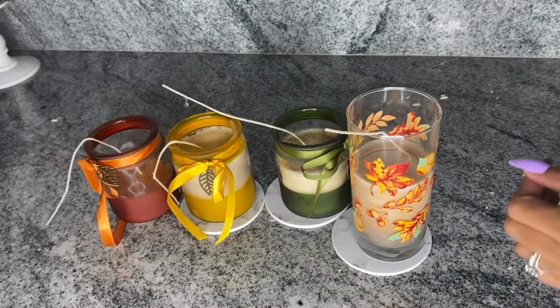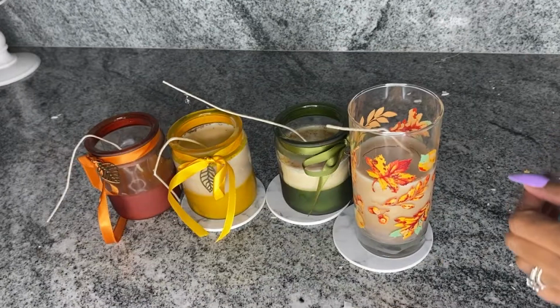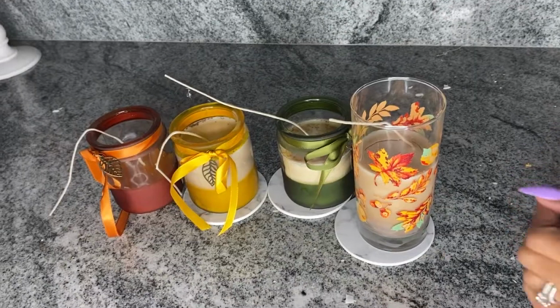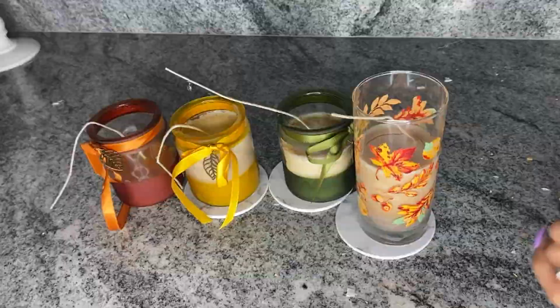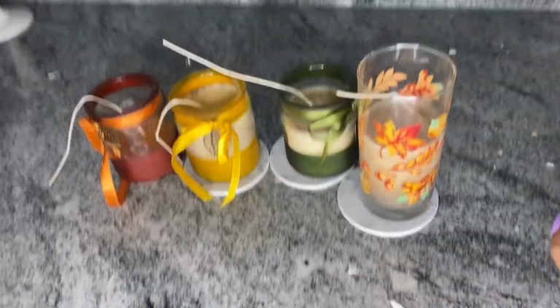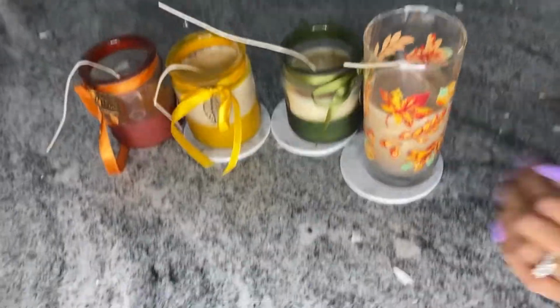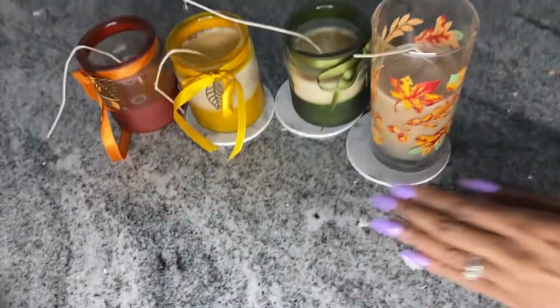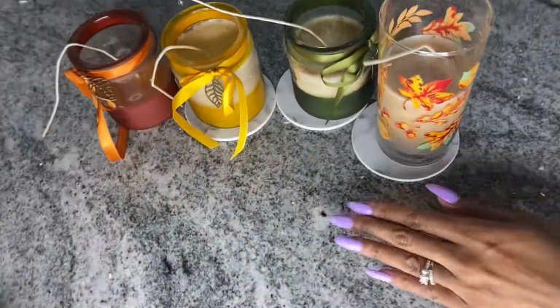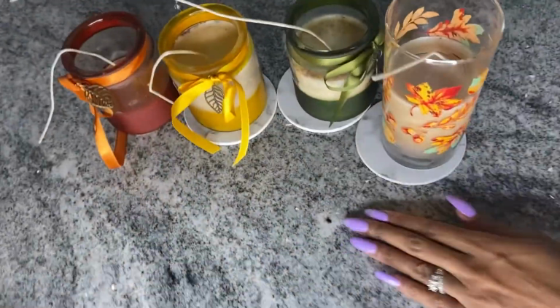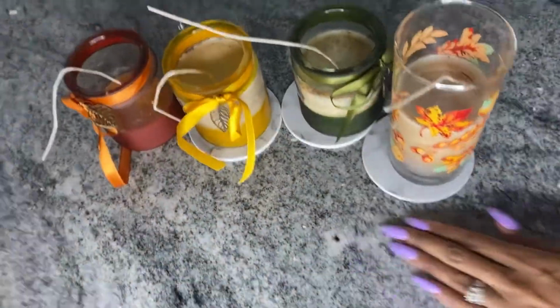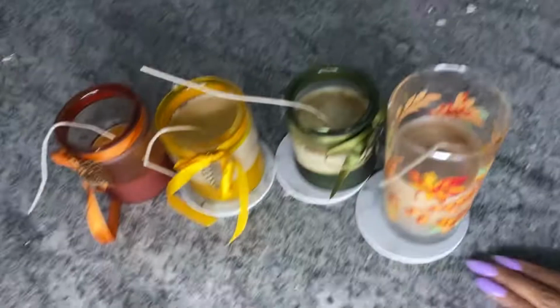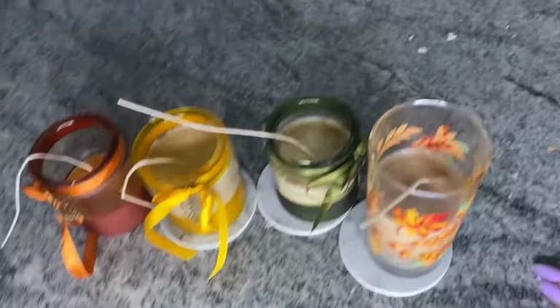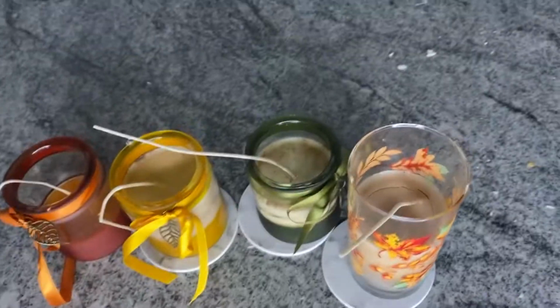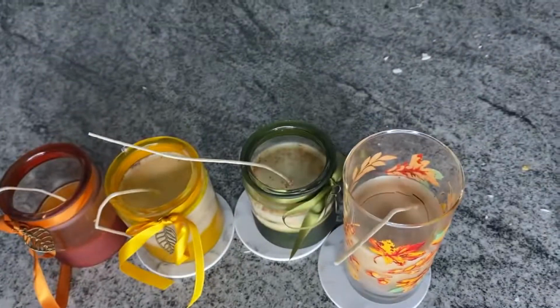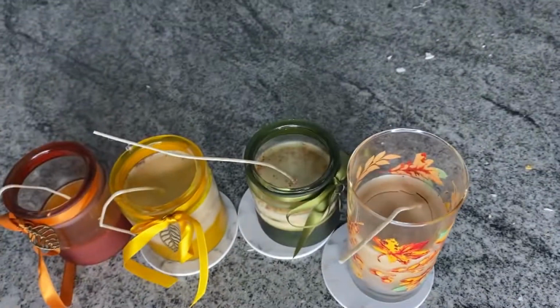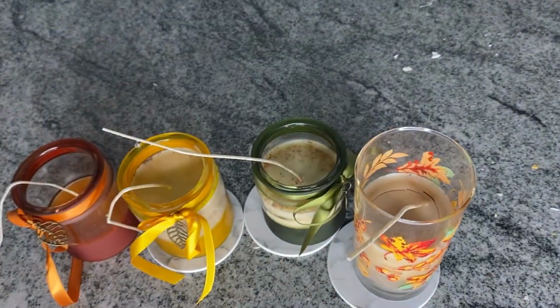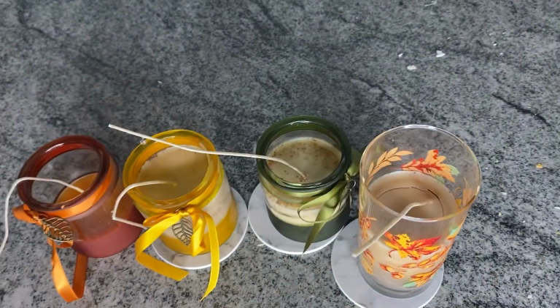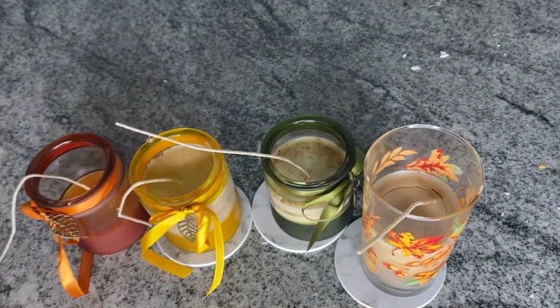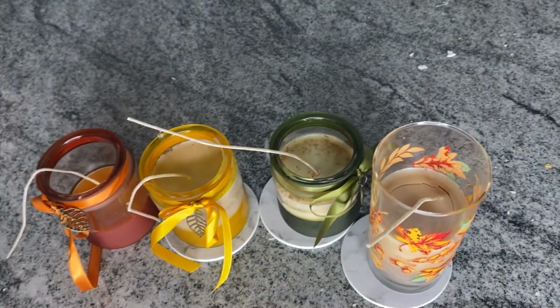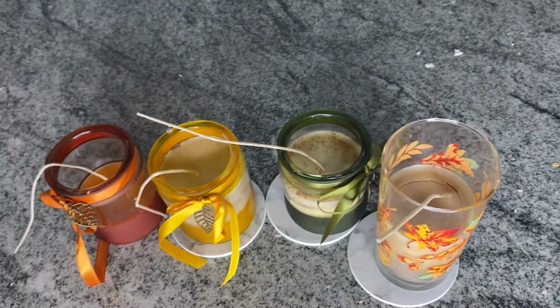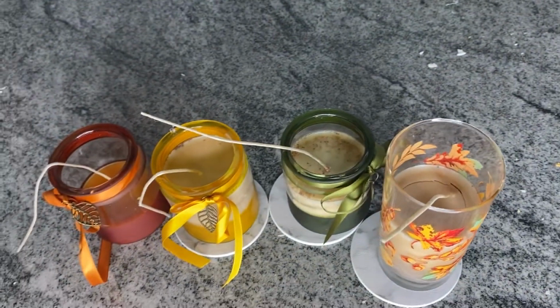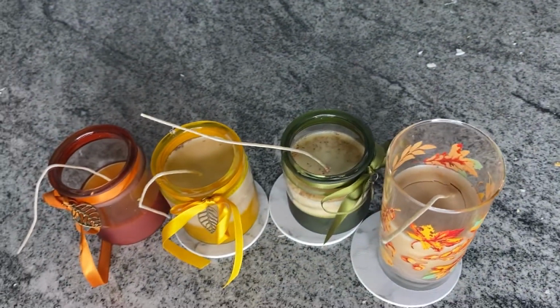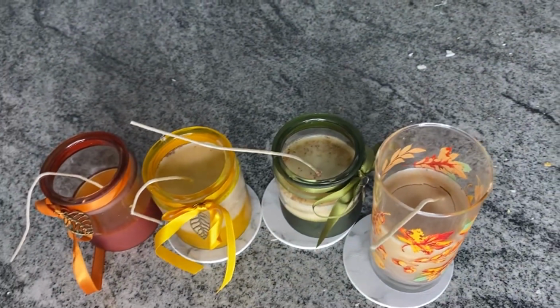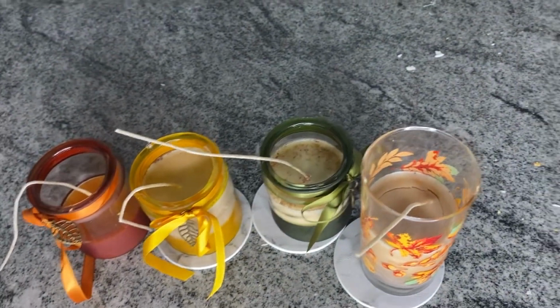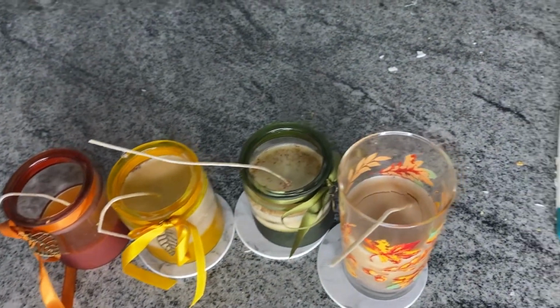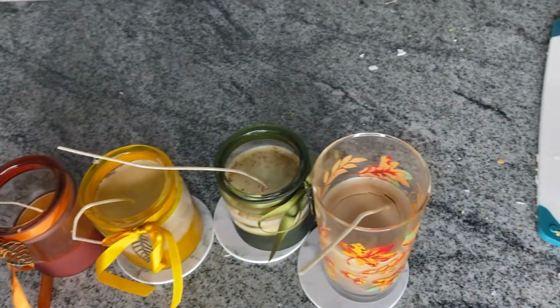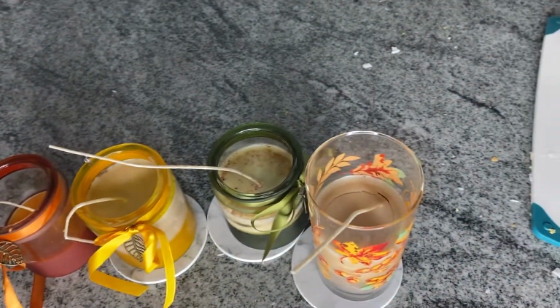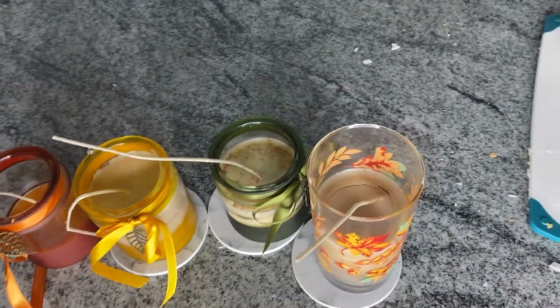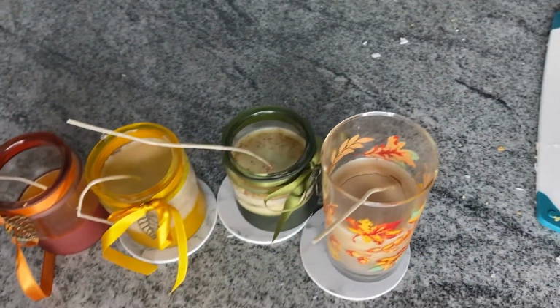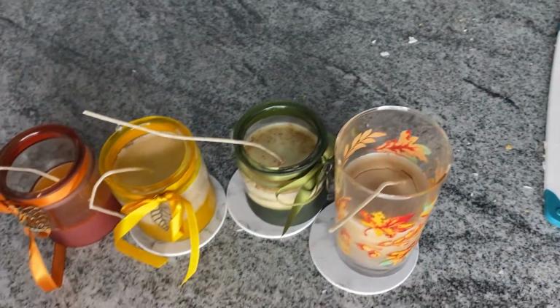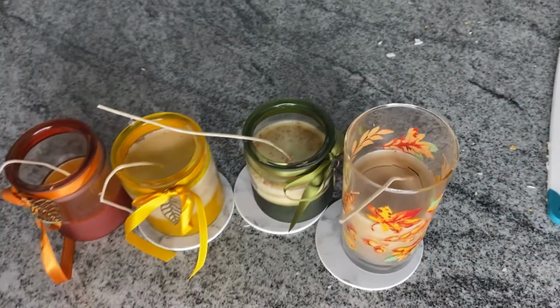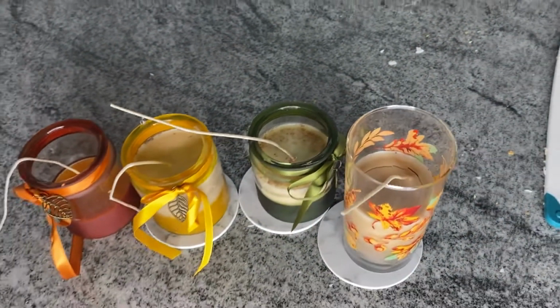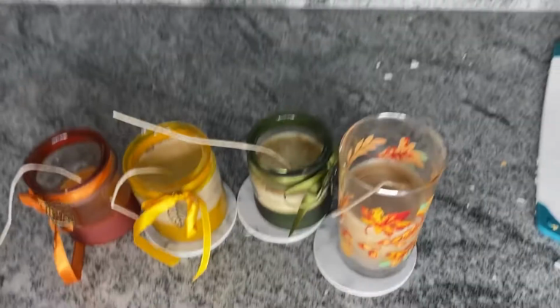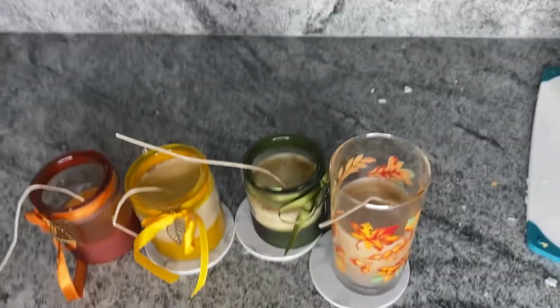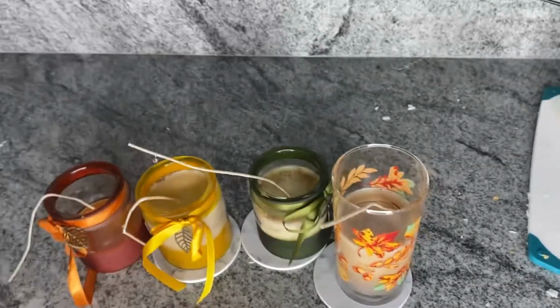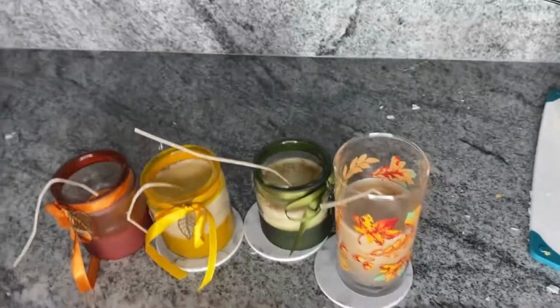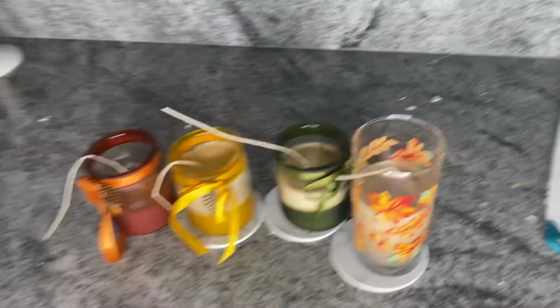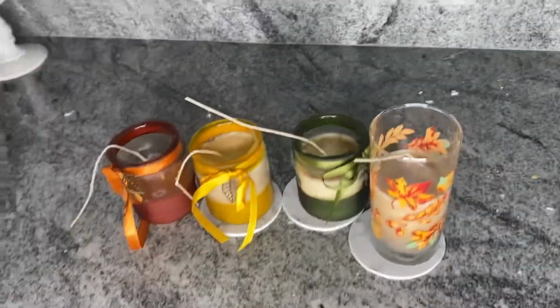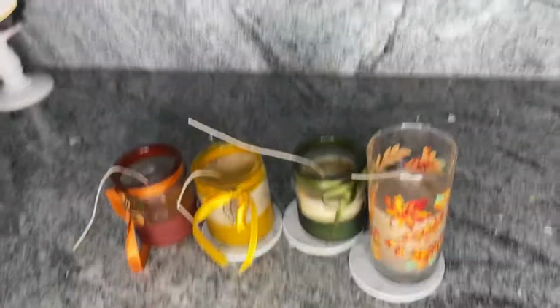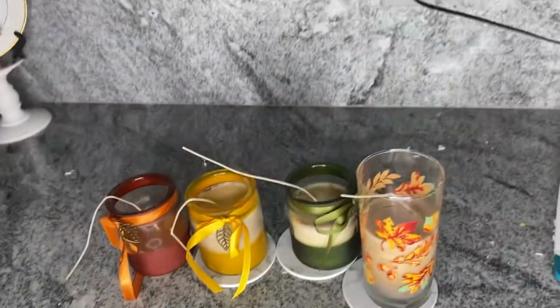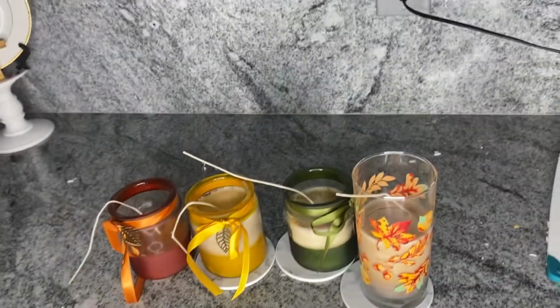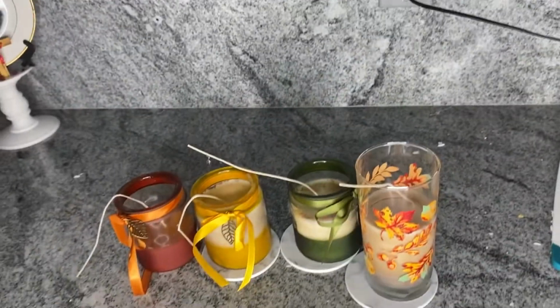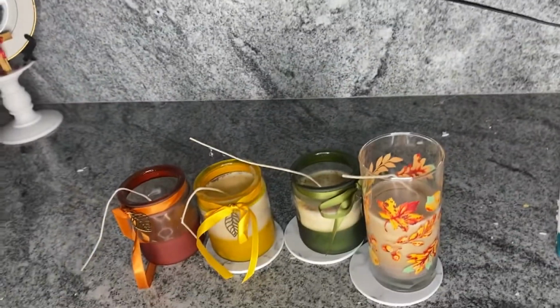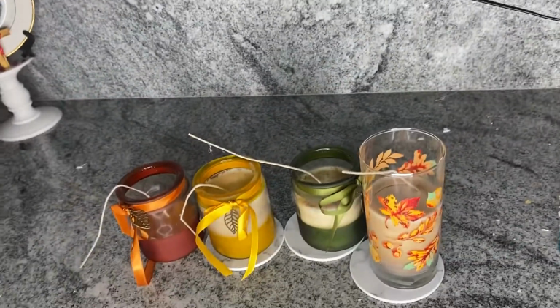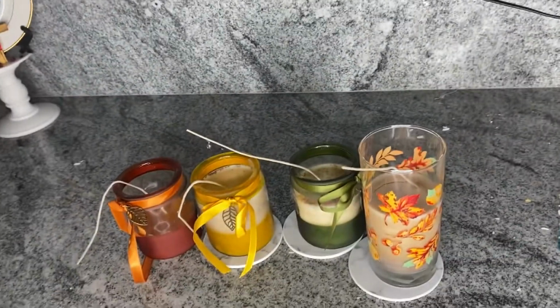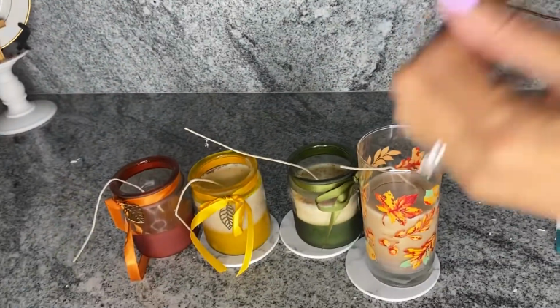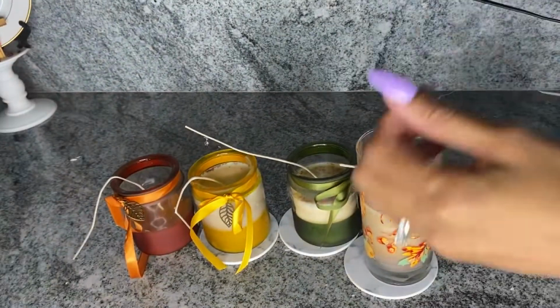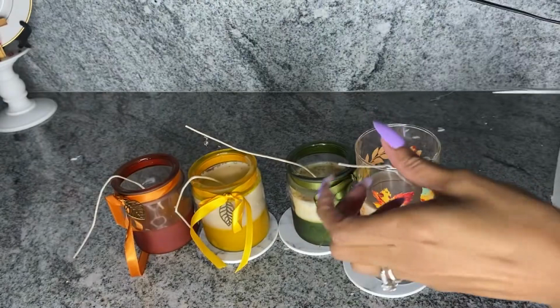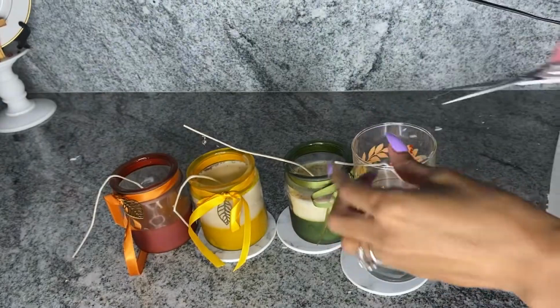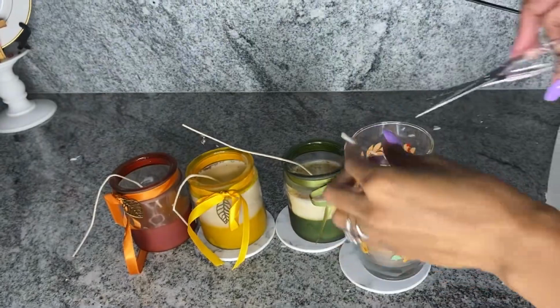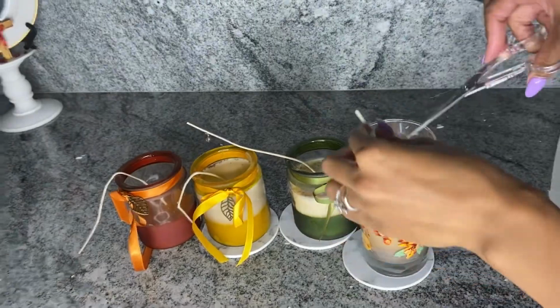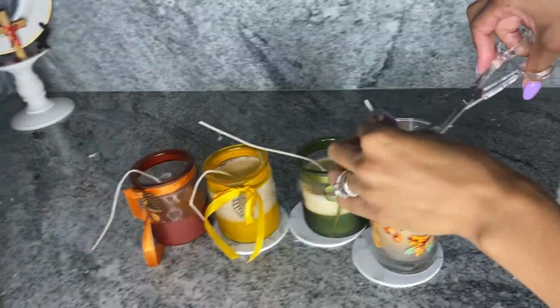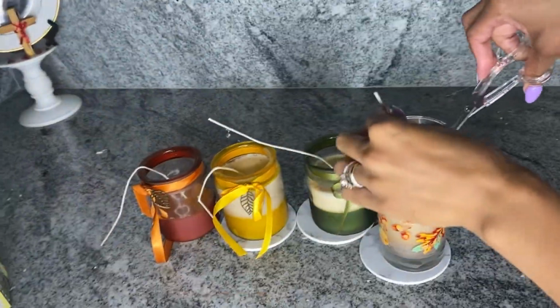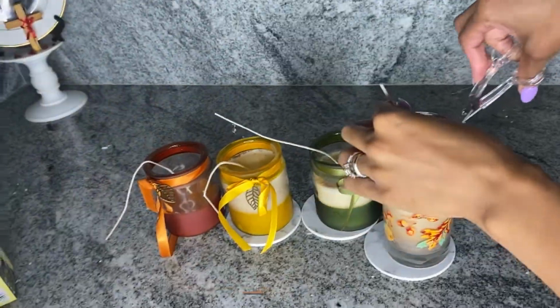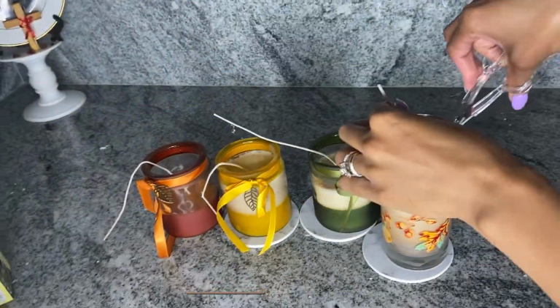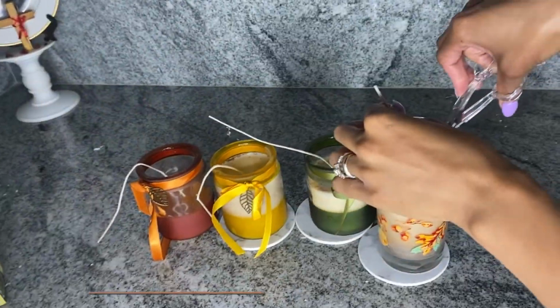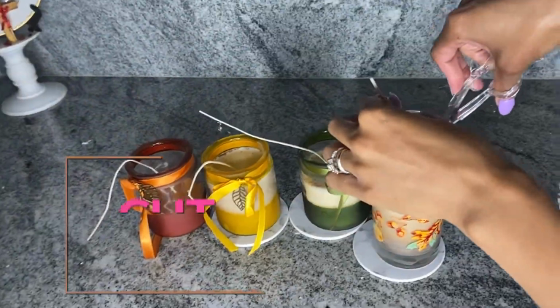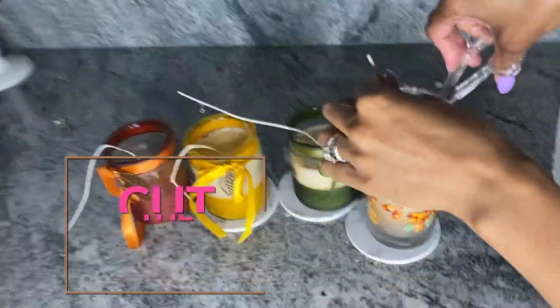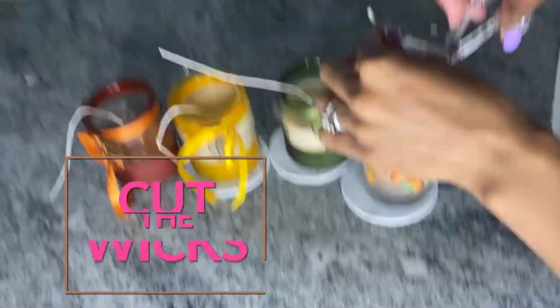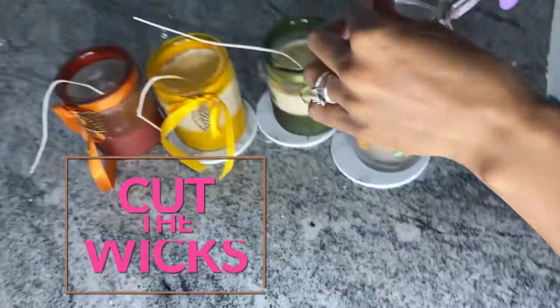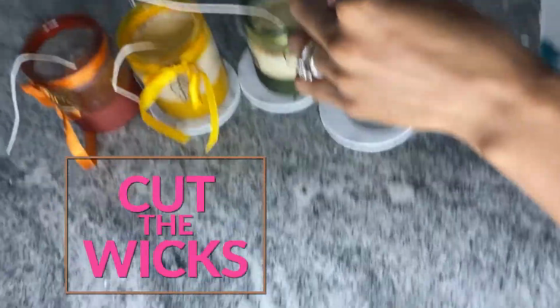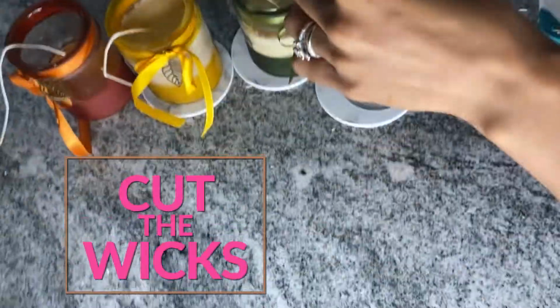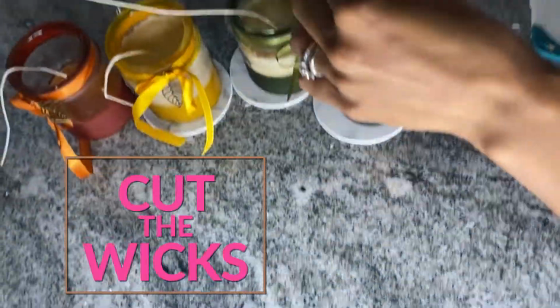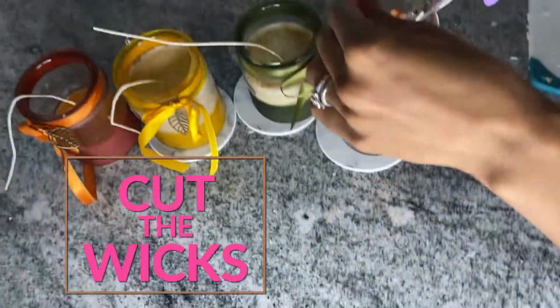They're all done! We waited about an hour, but really you only need to wait 30 to 40 minutes. Now we're just going to cut the wicks.